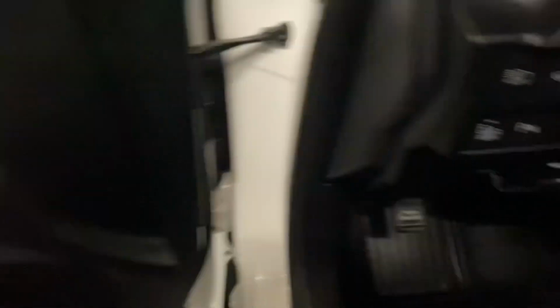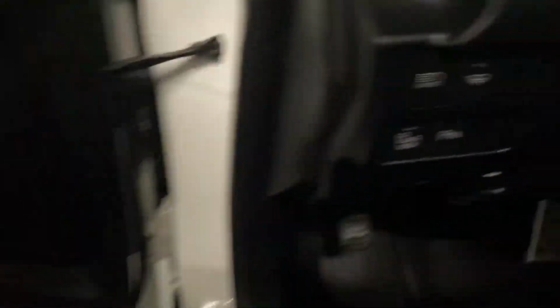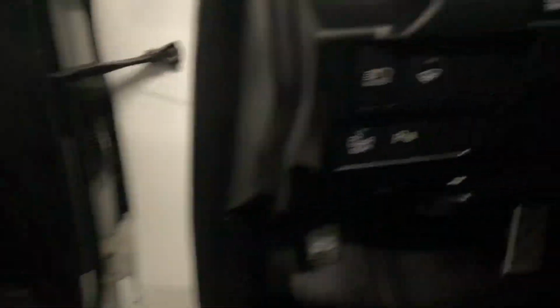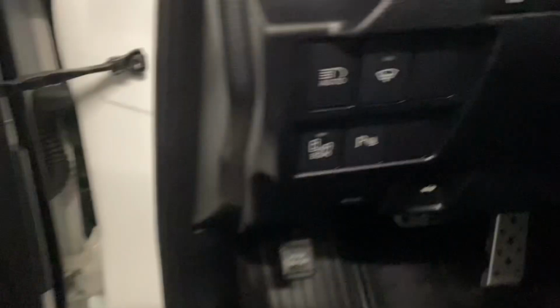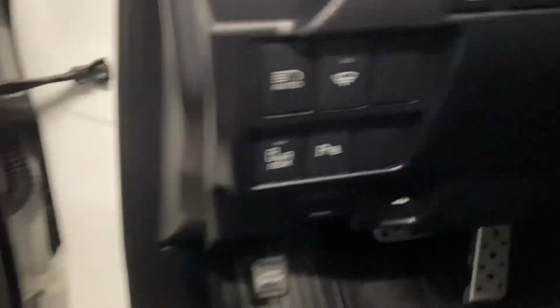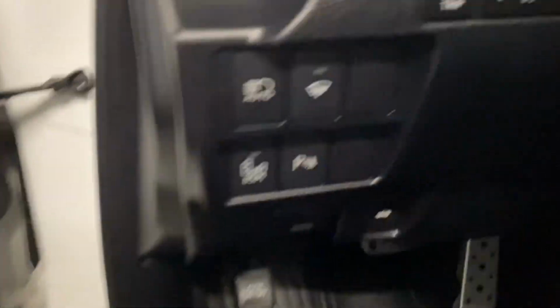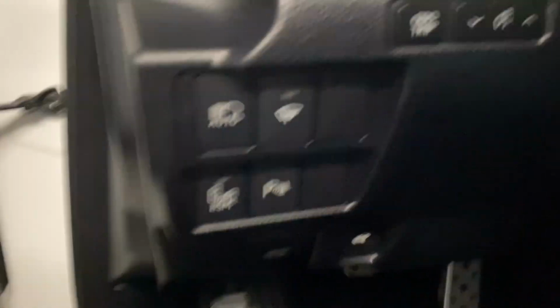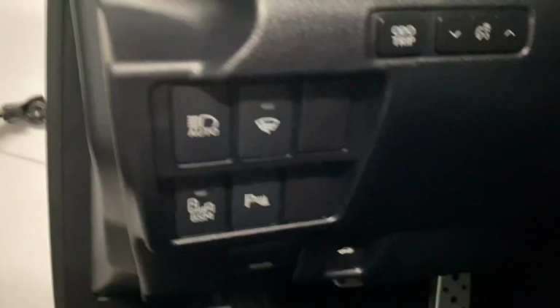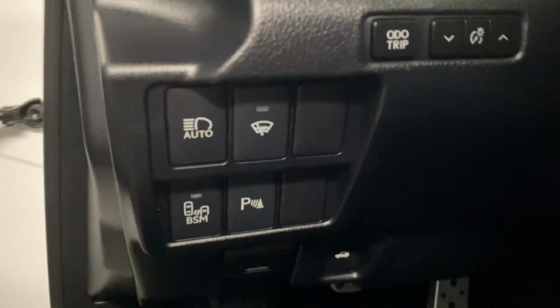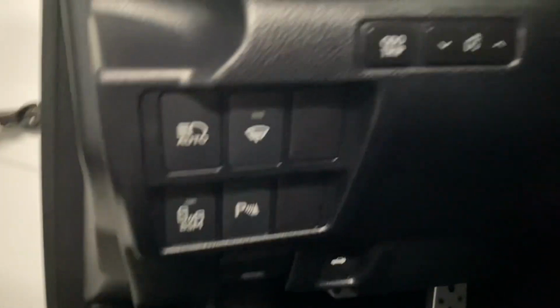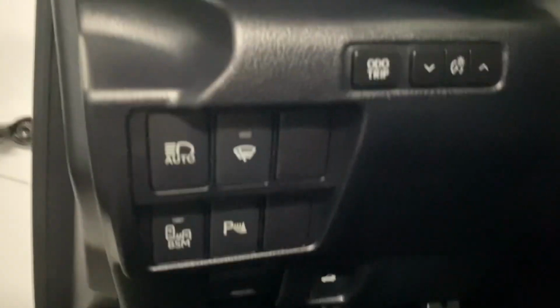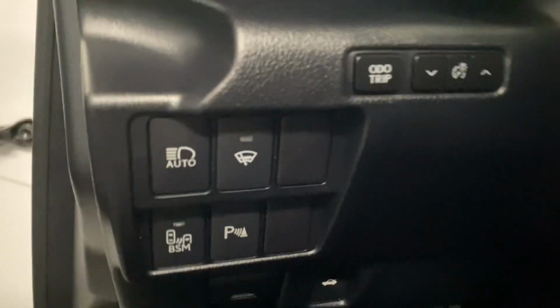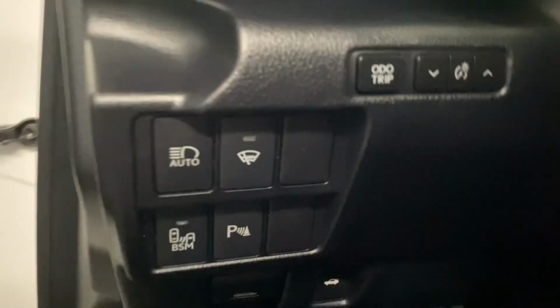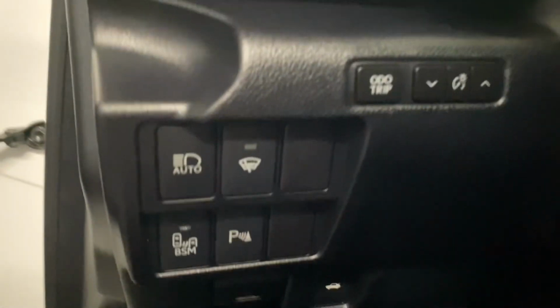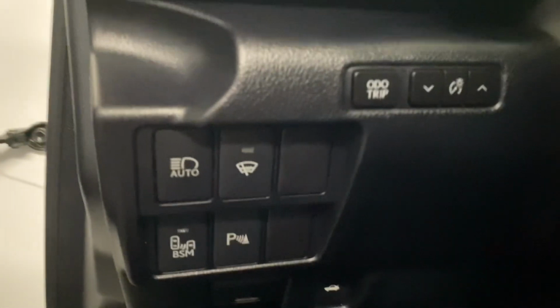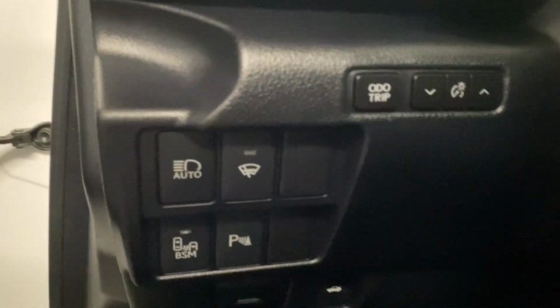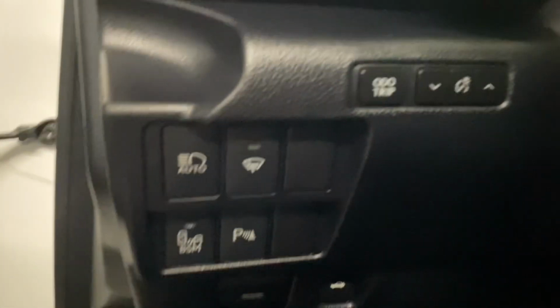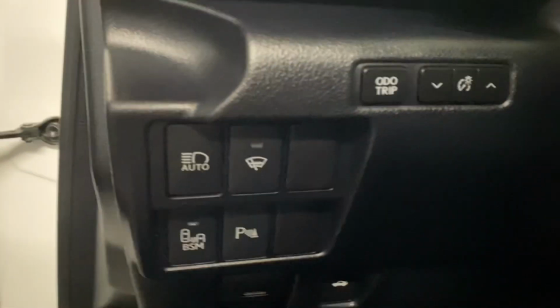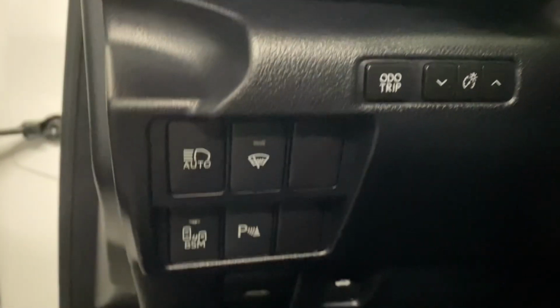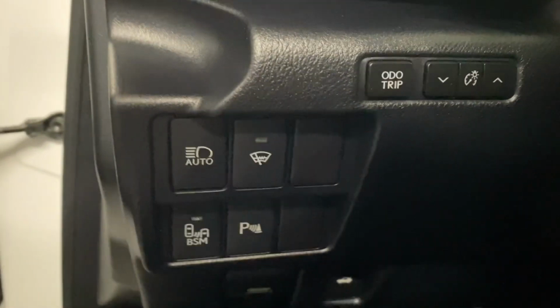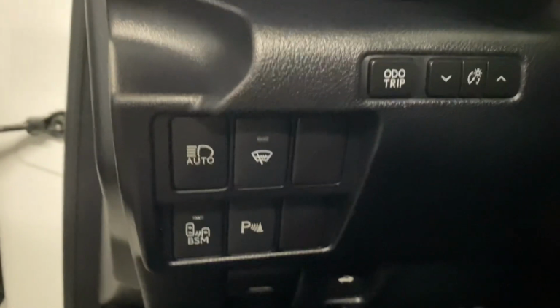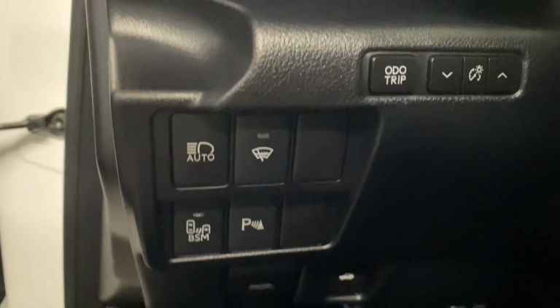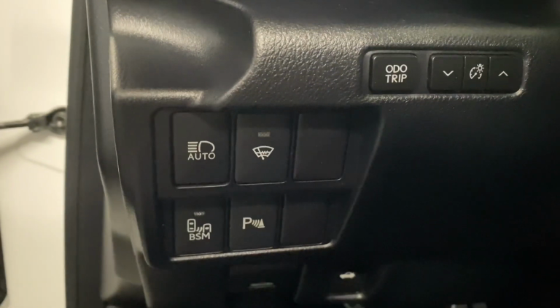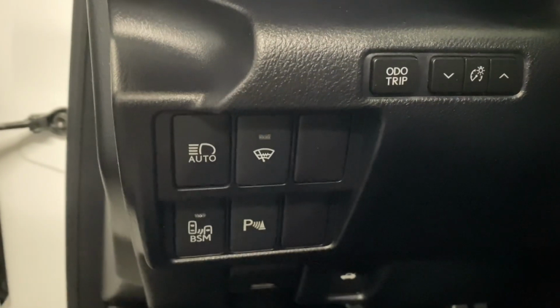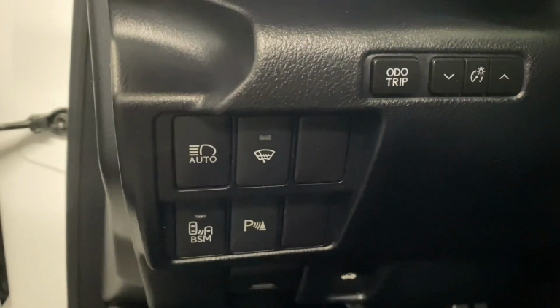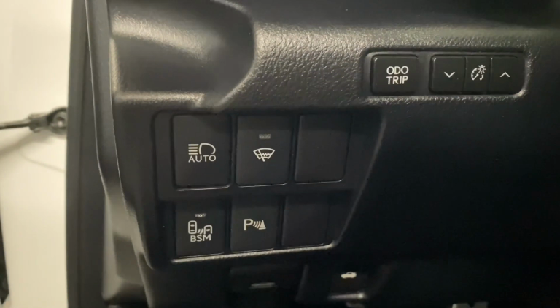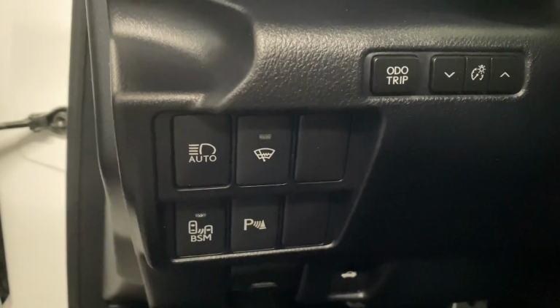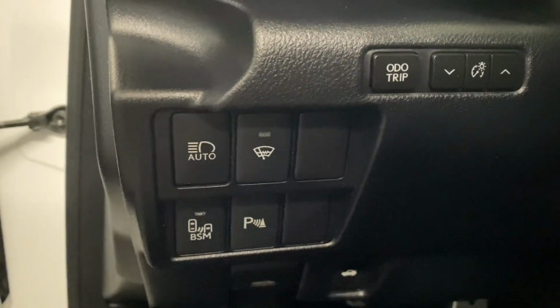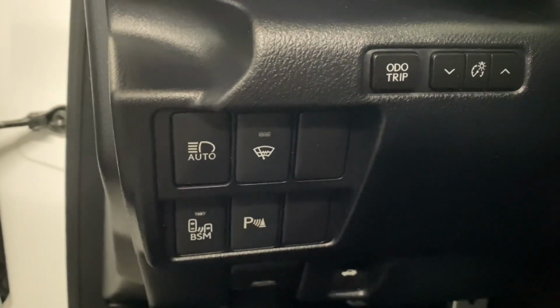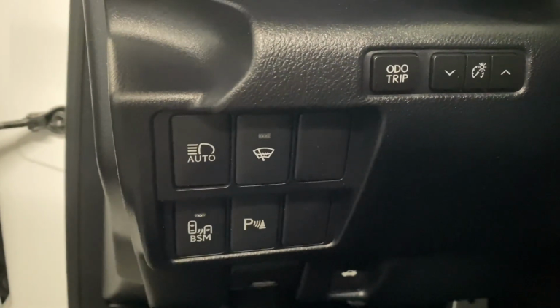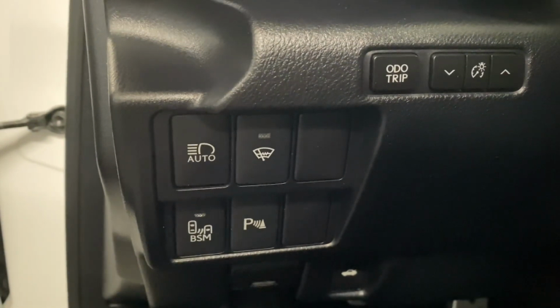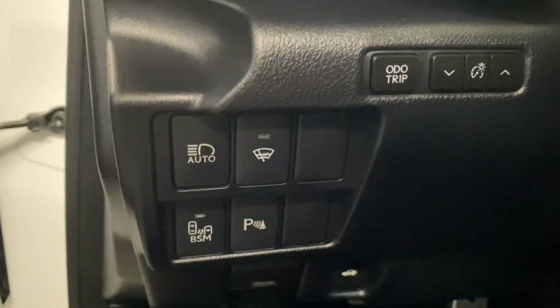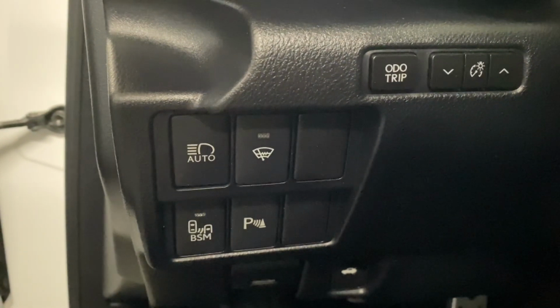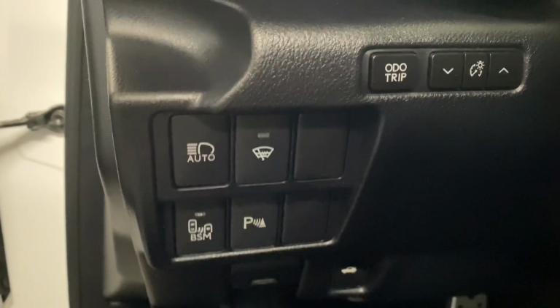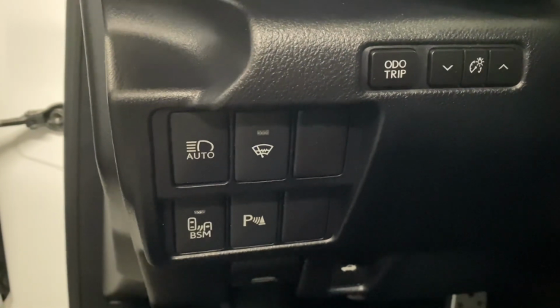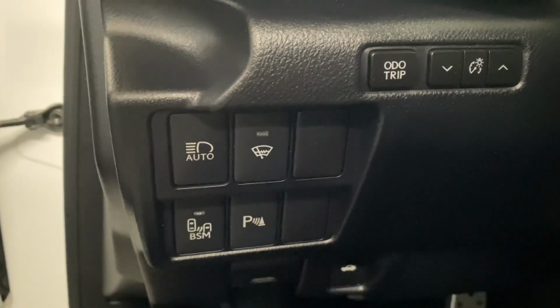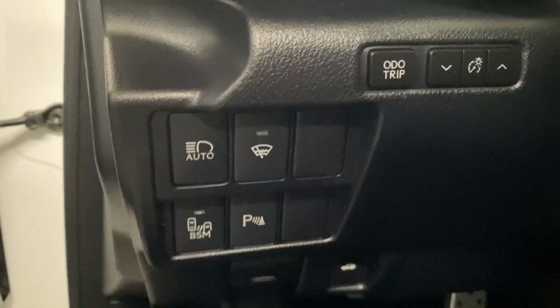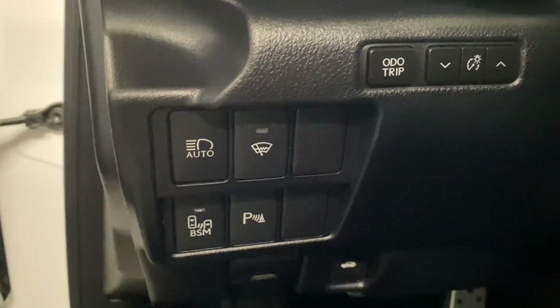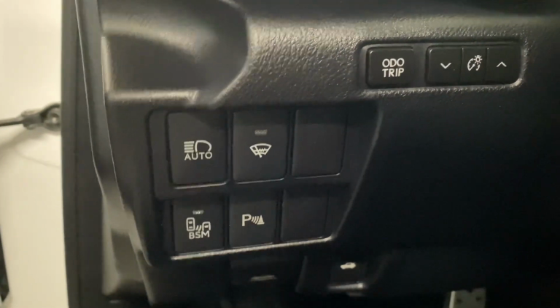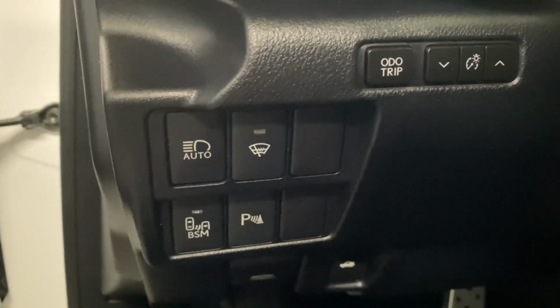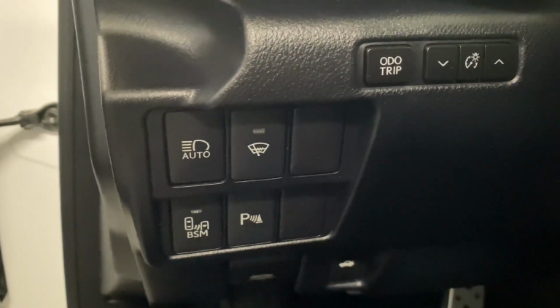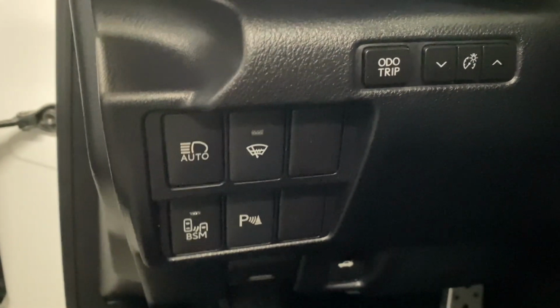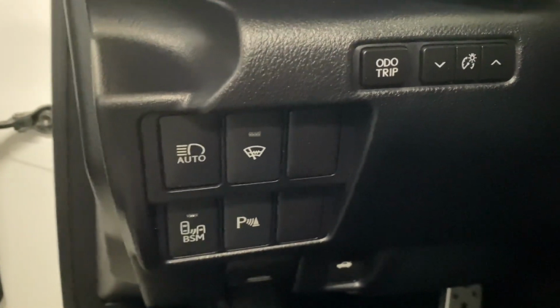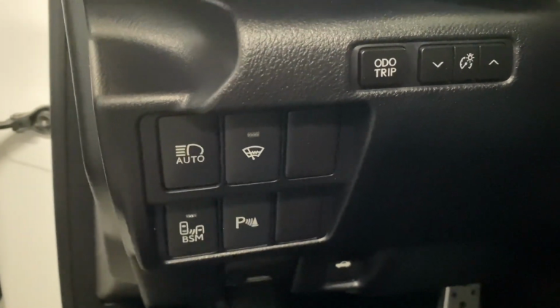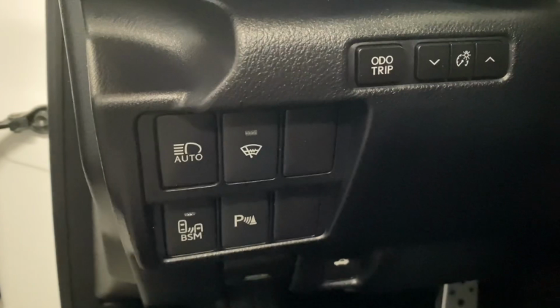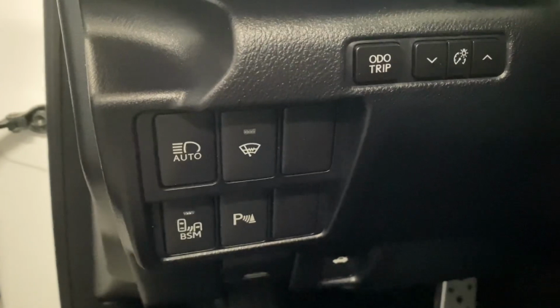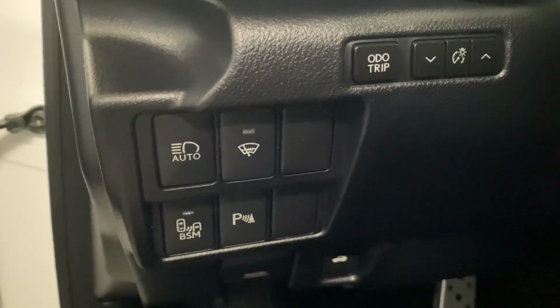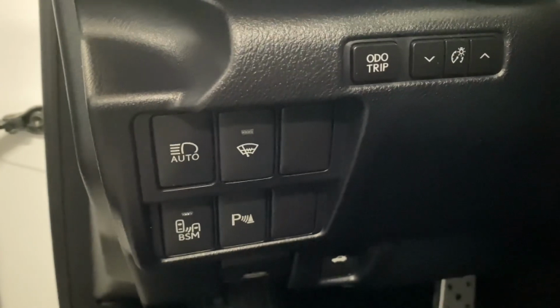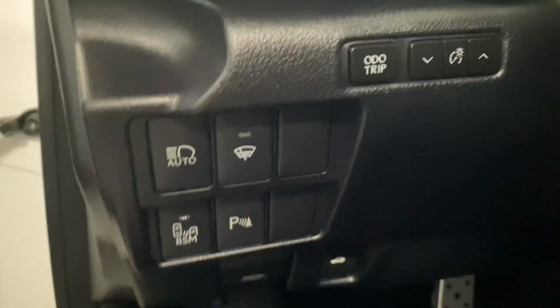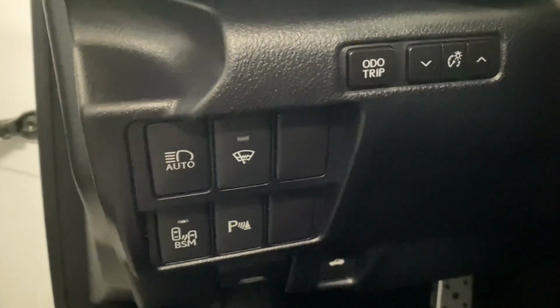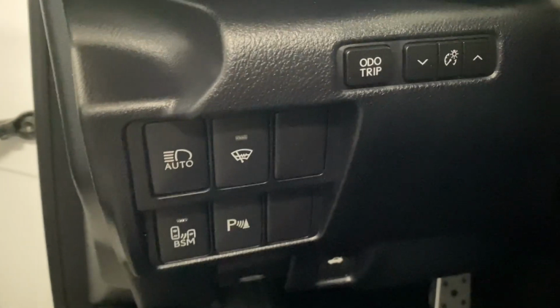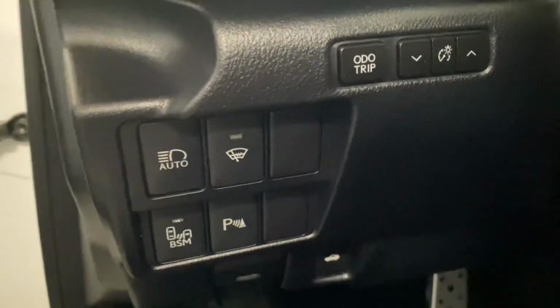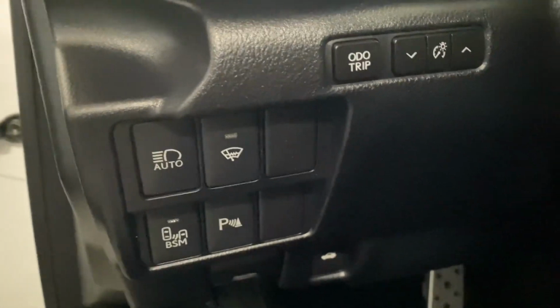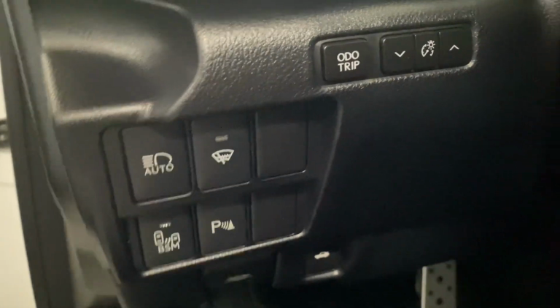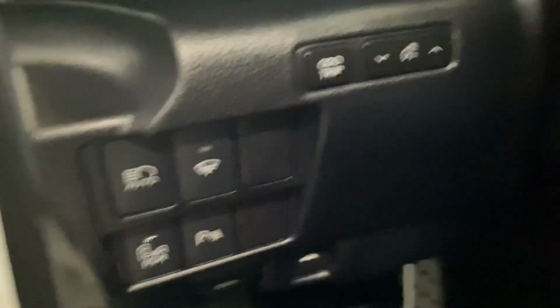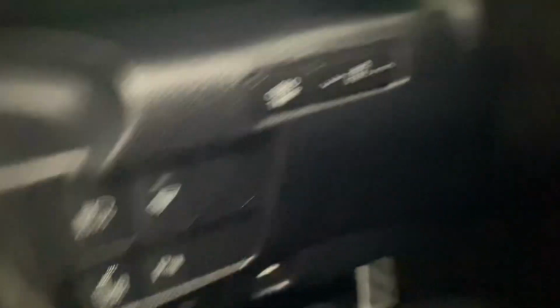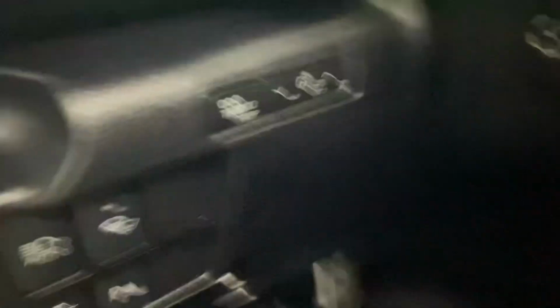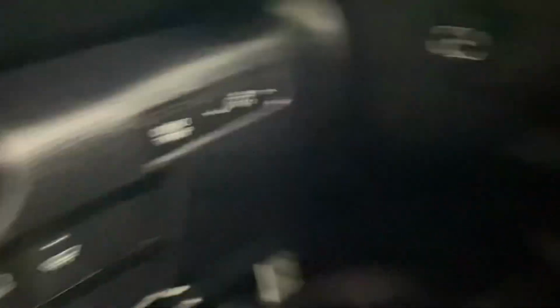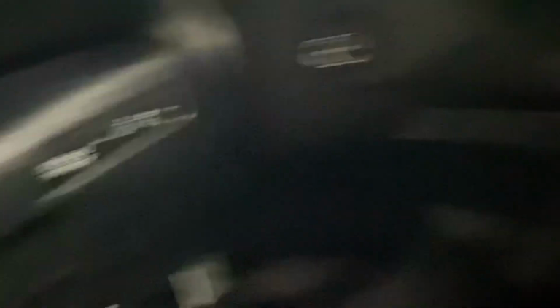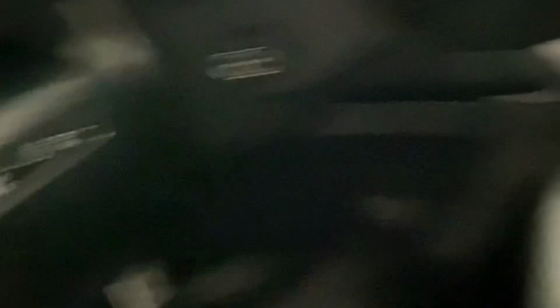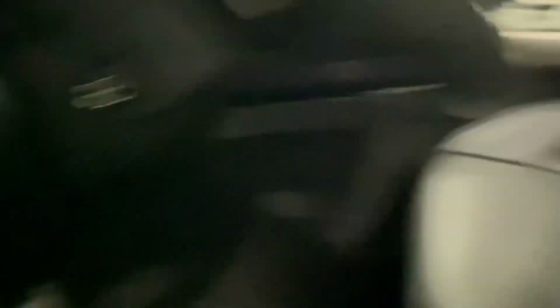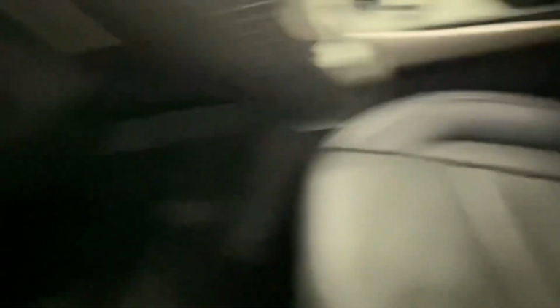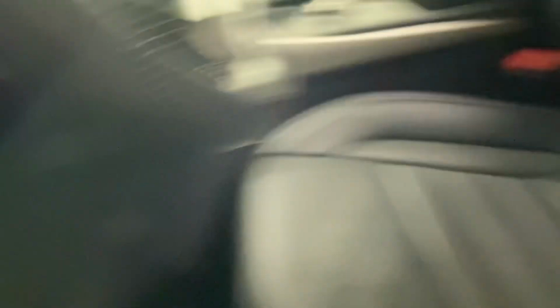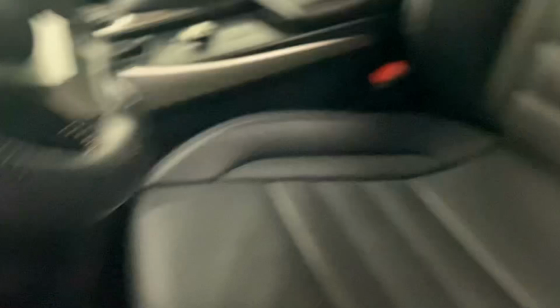On your driver's panel, you have your auto high beams, windshield wiper de-icer, blind spot monitors, and your parking sensors.